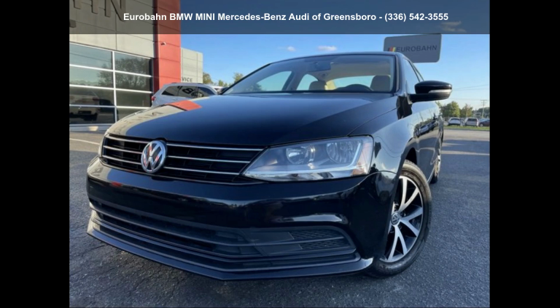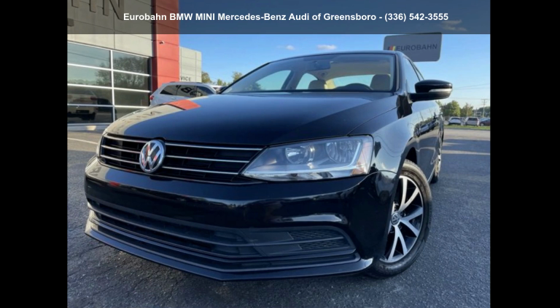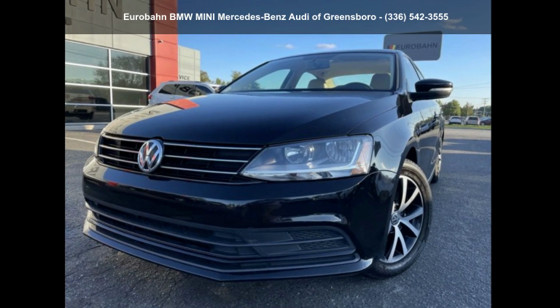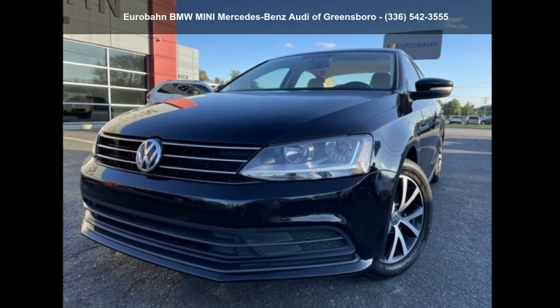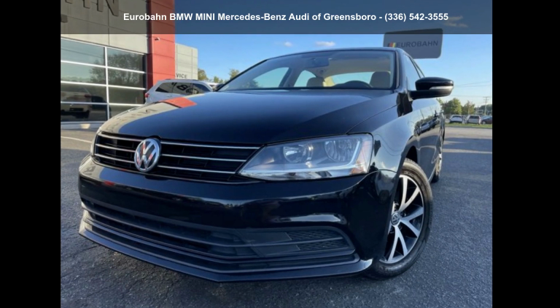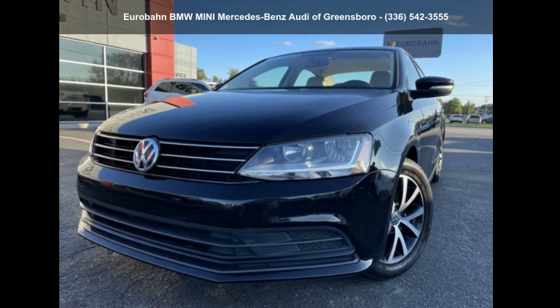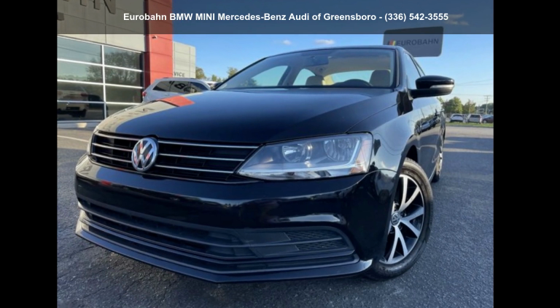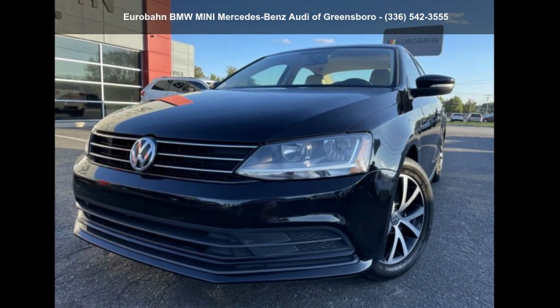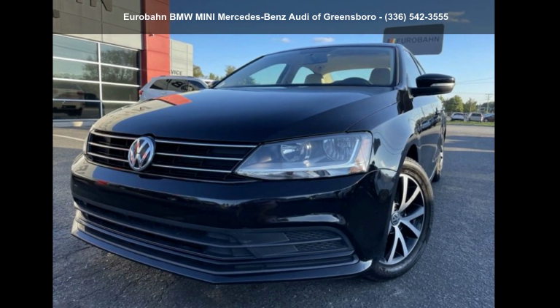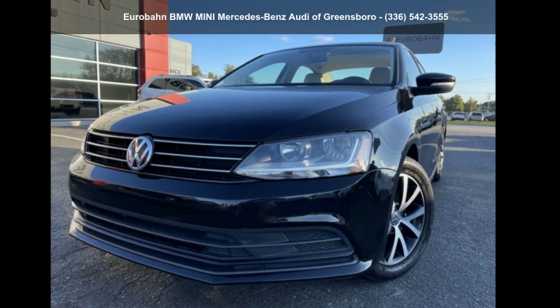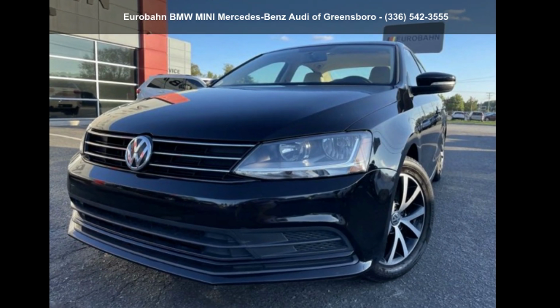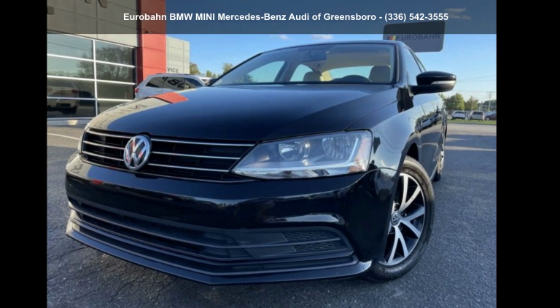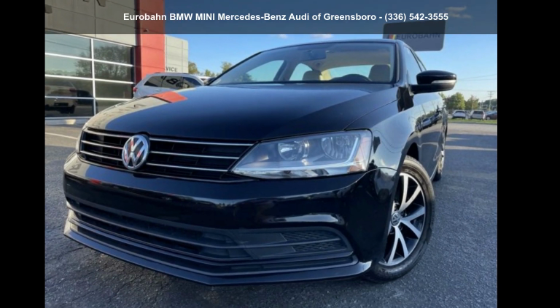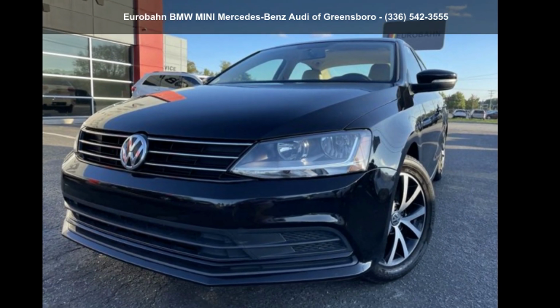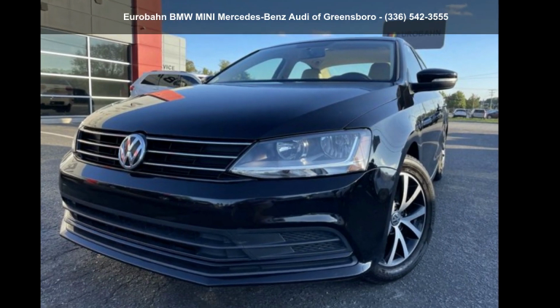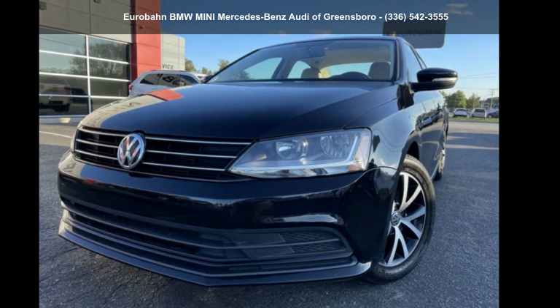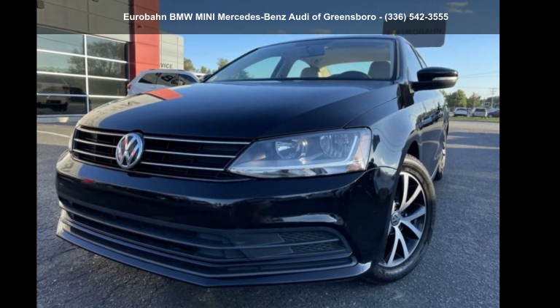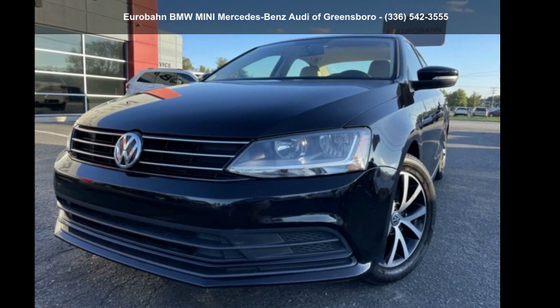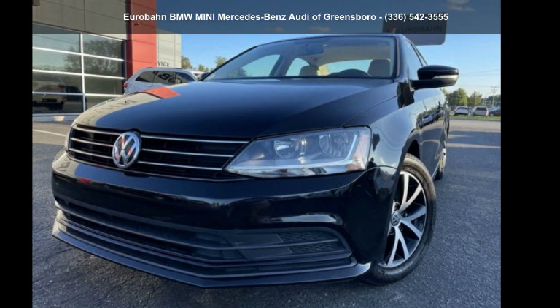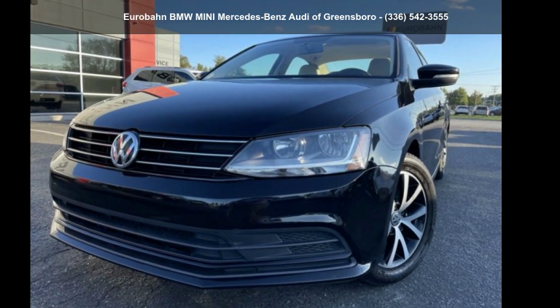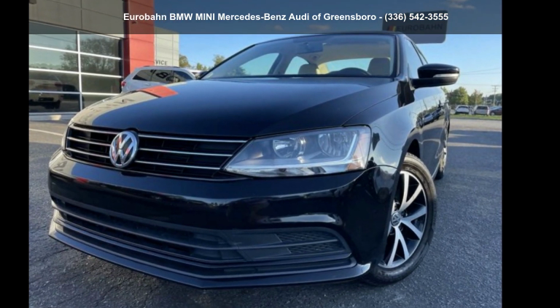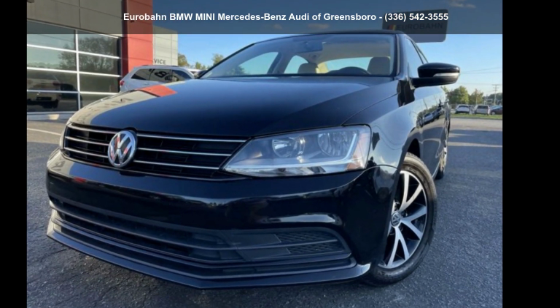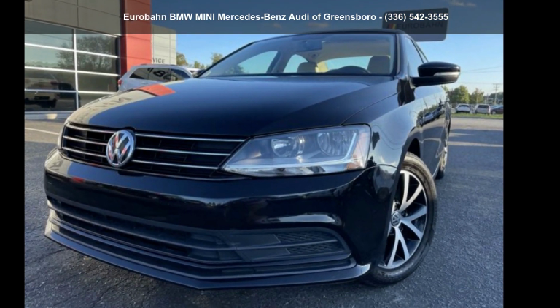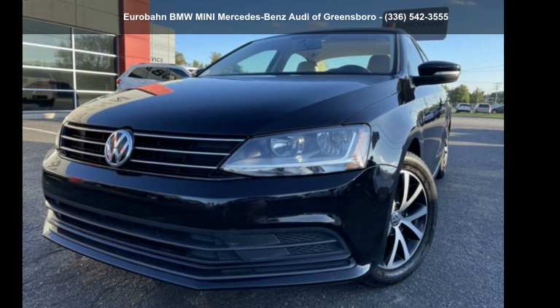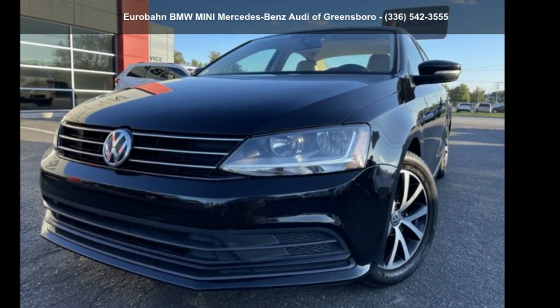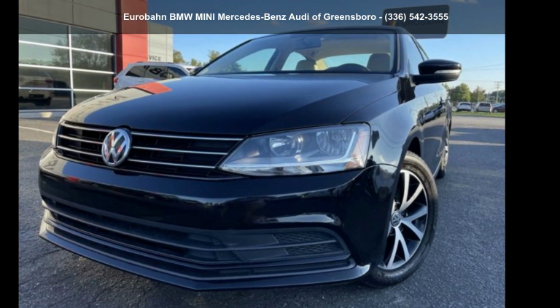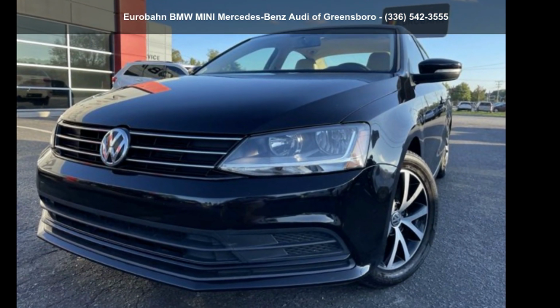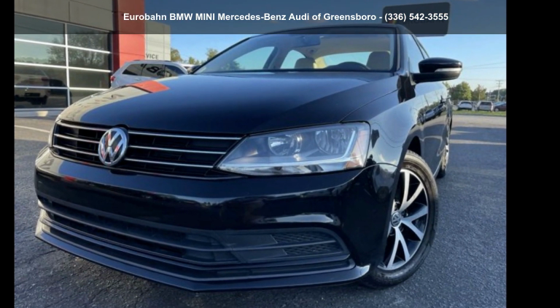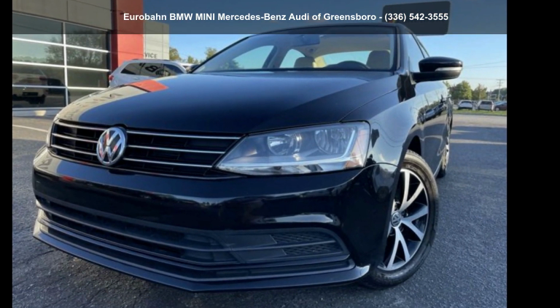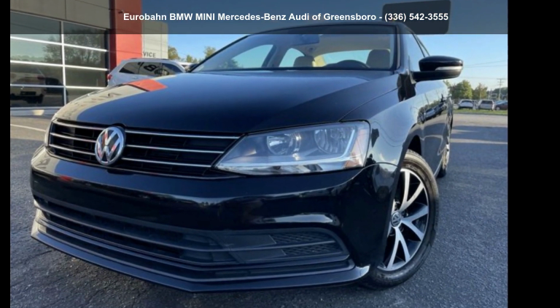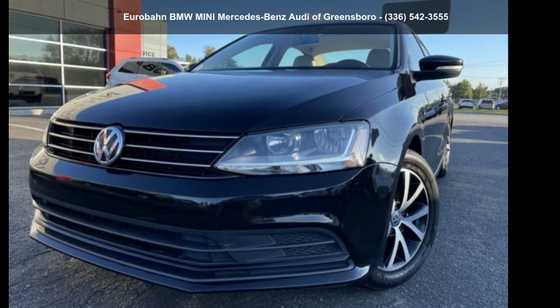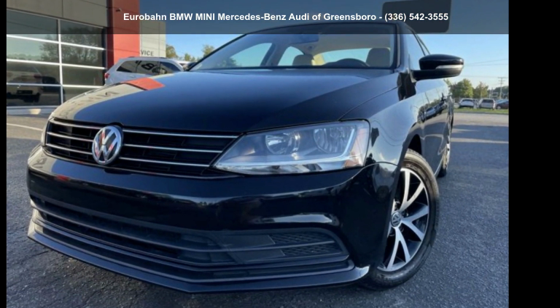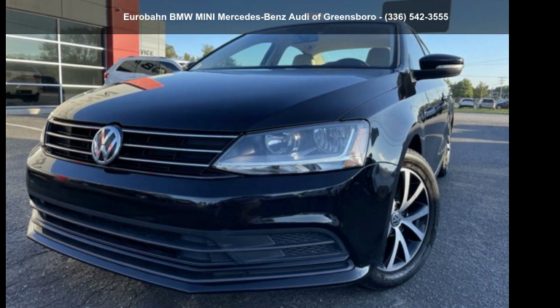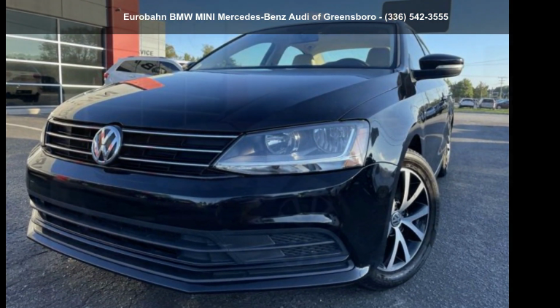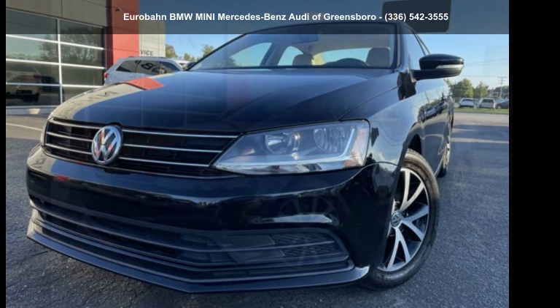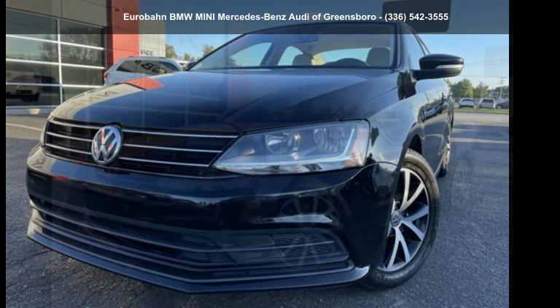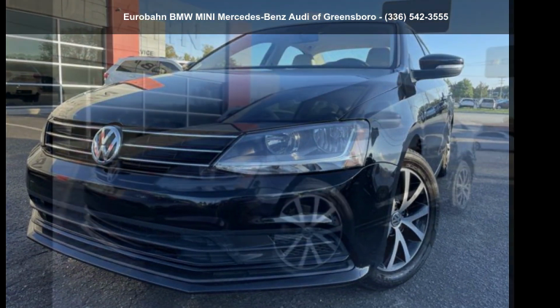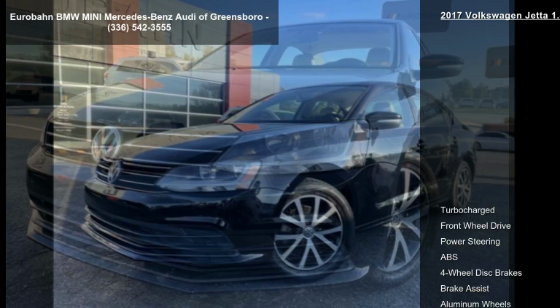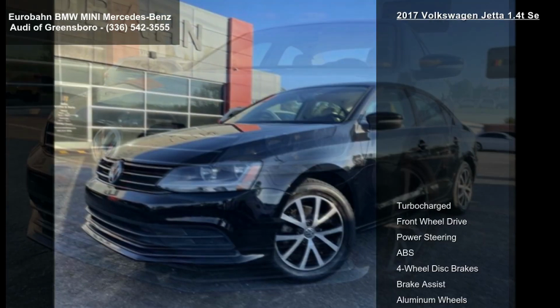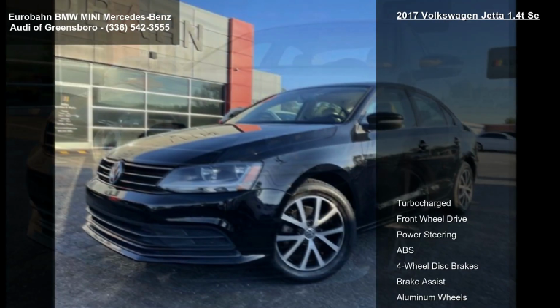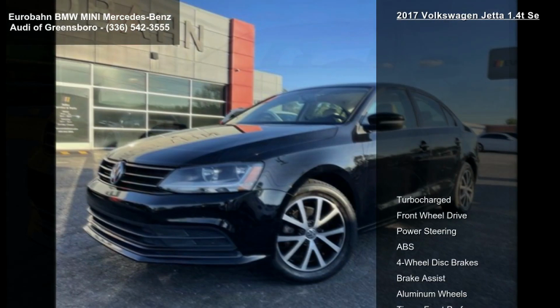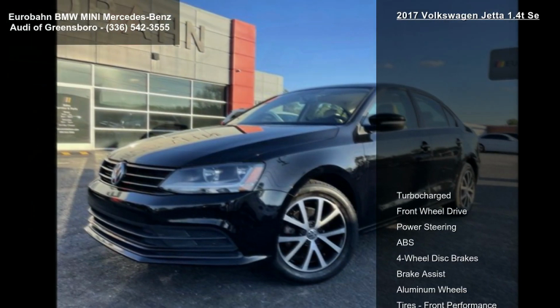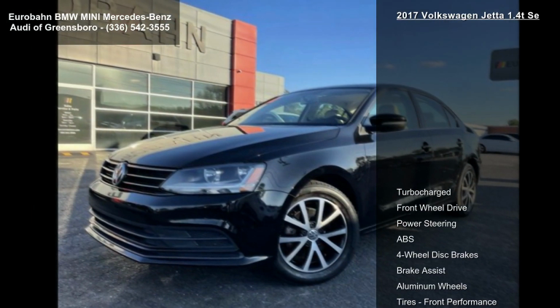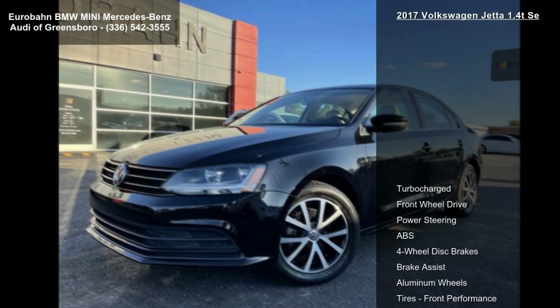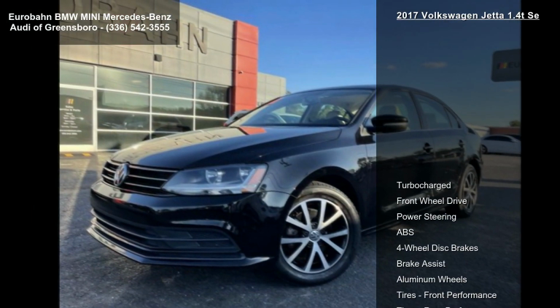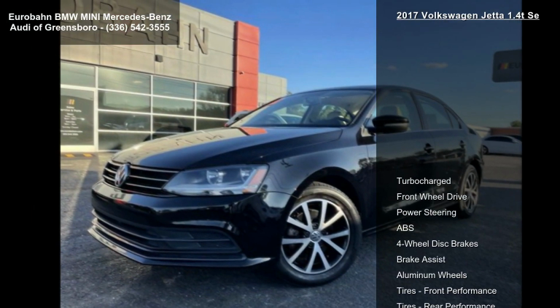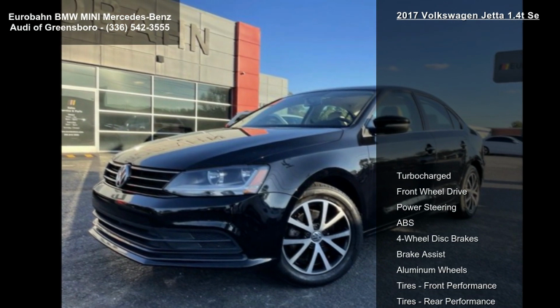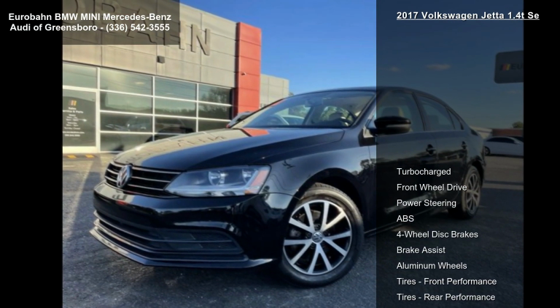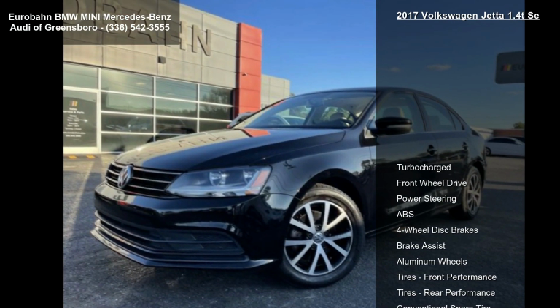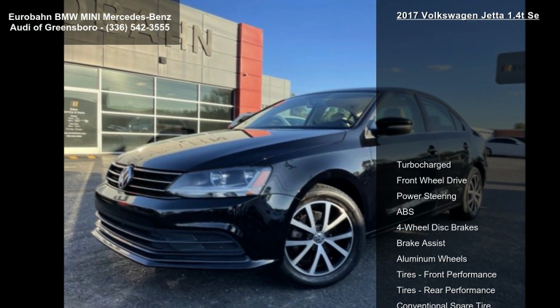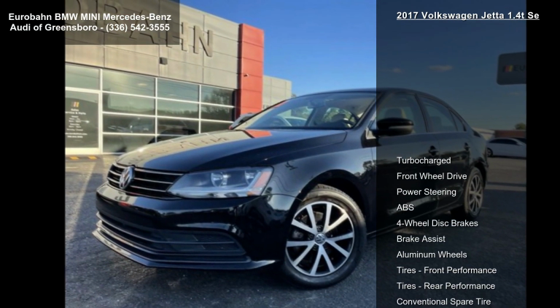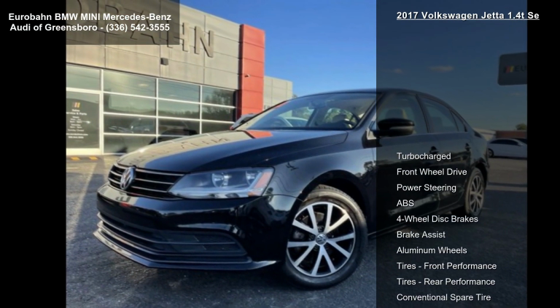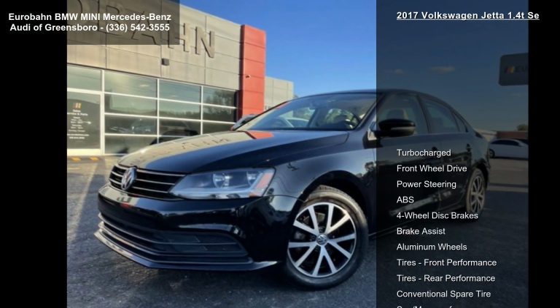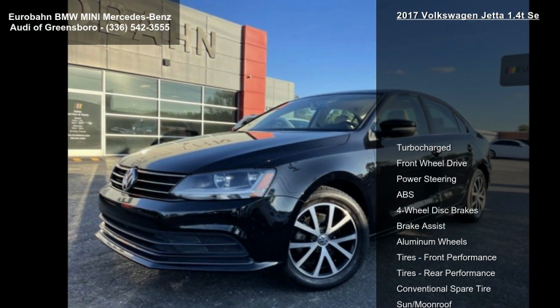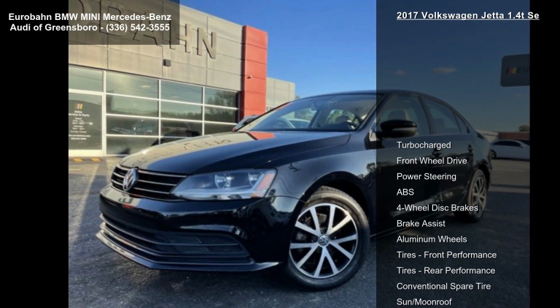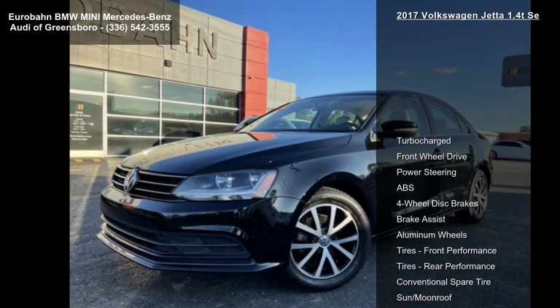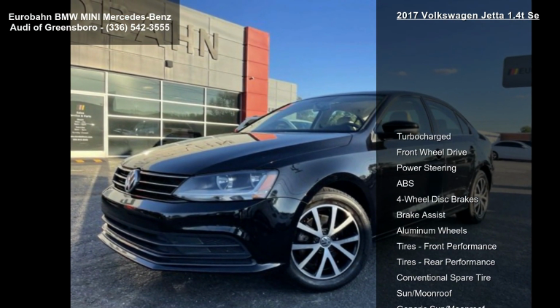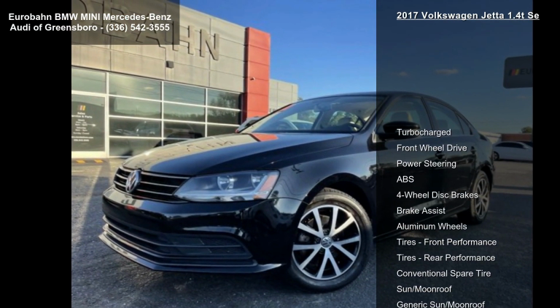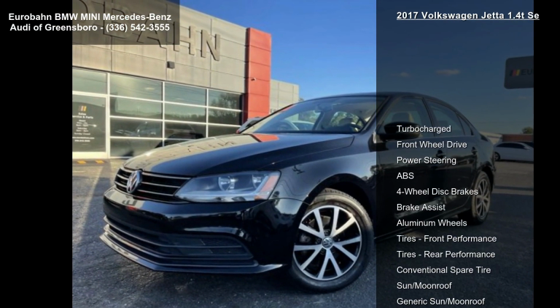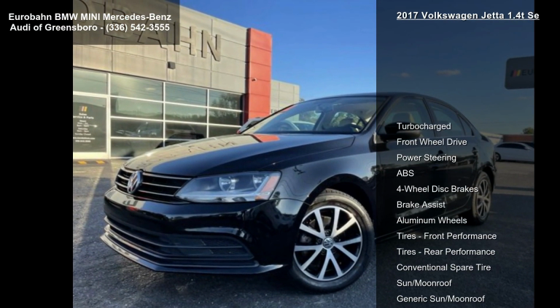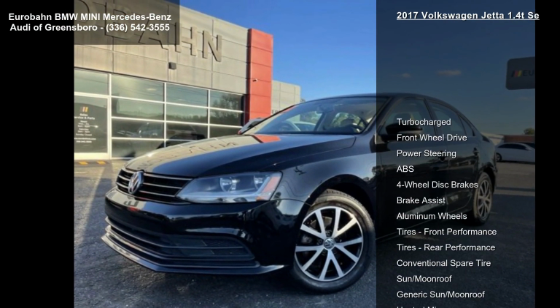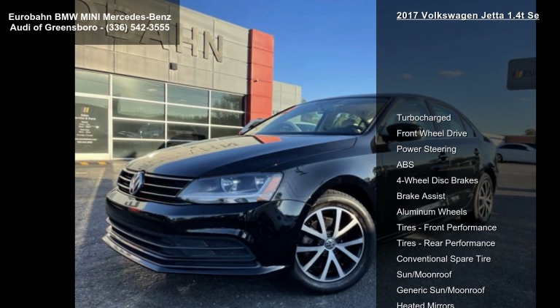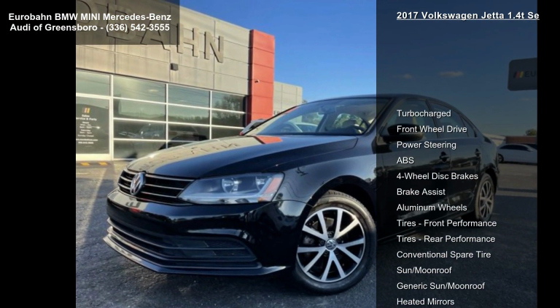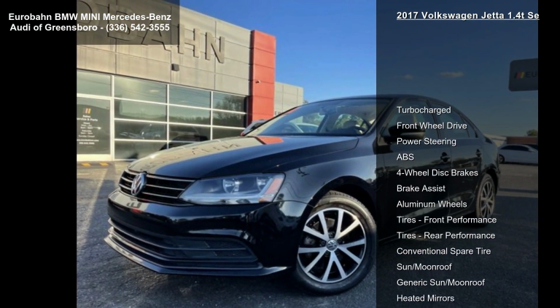Presenting the Volkswagen 2017 Jetta 1.4 TSA. This may be the set of wheels you've been looking for.